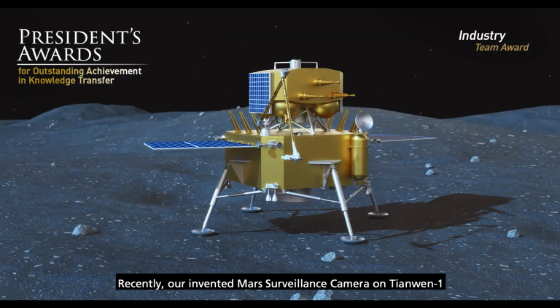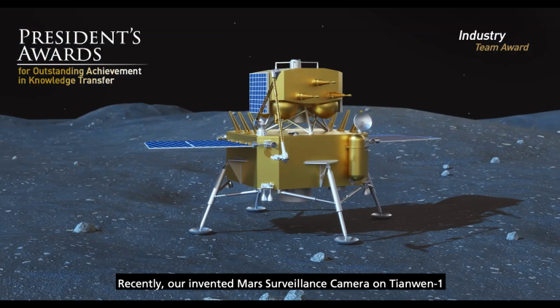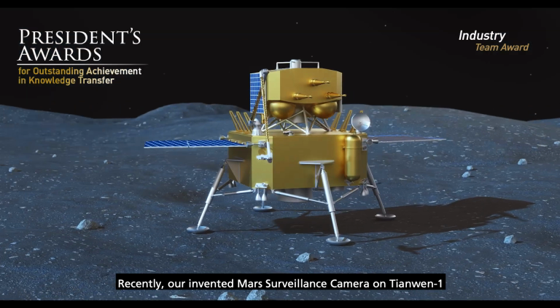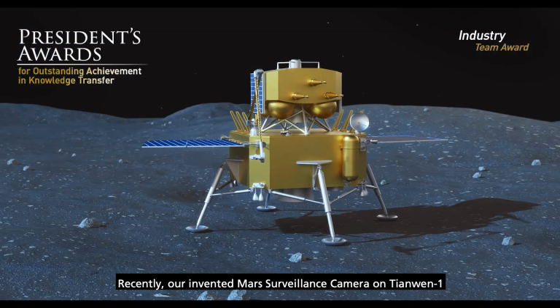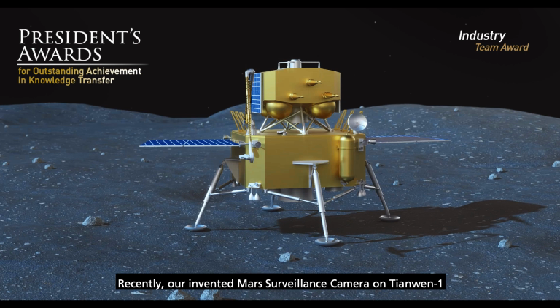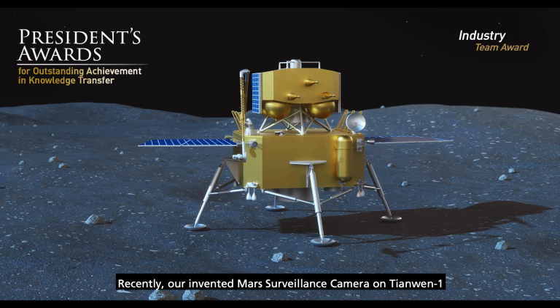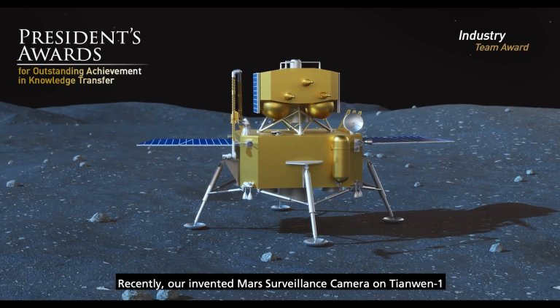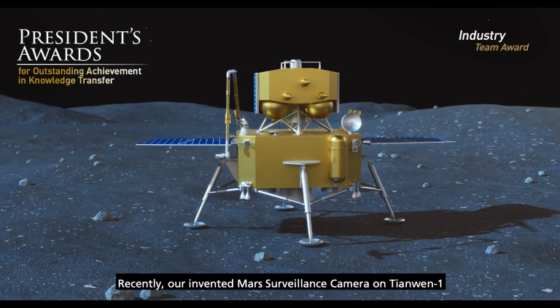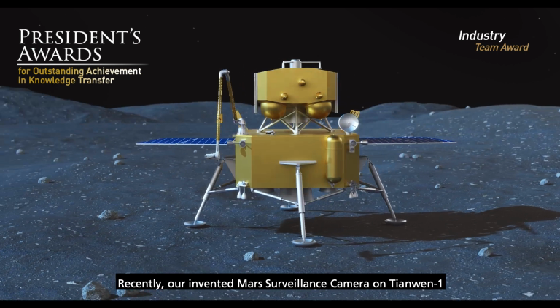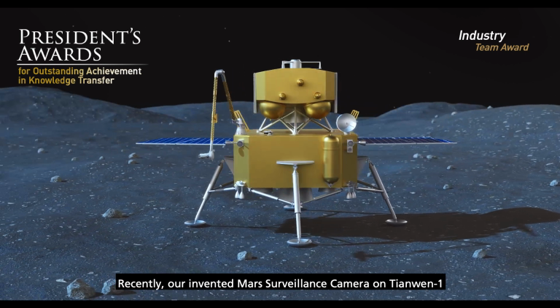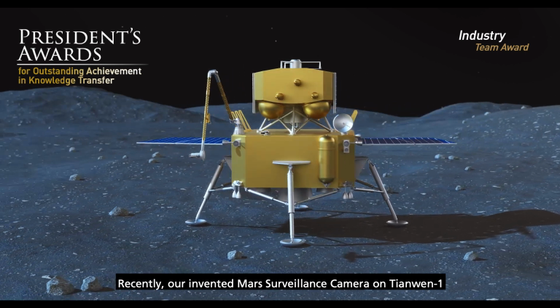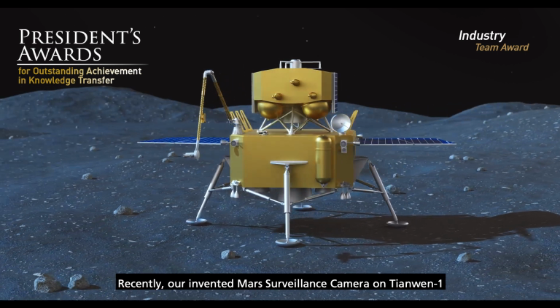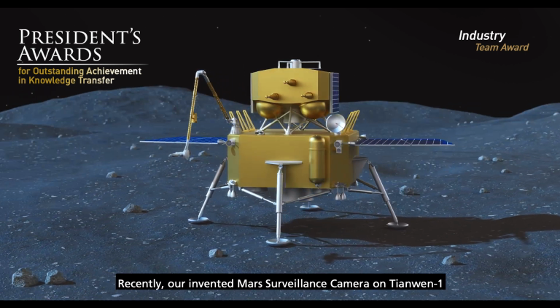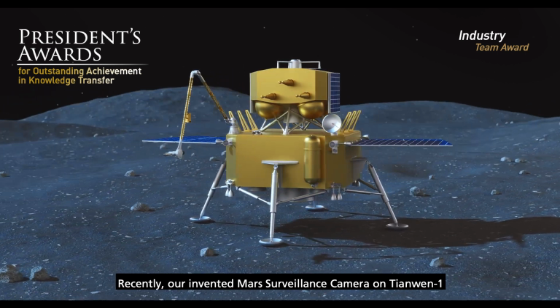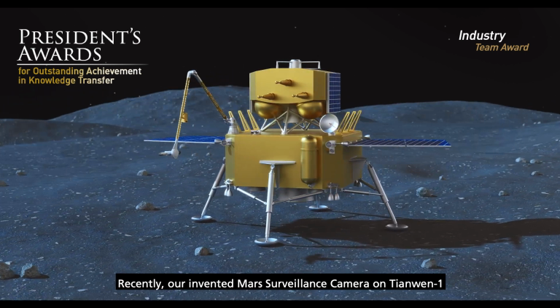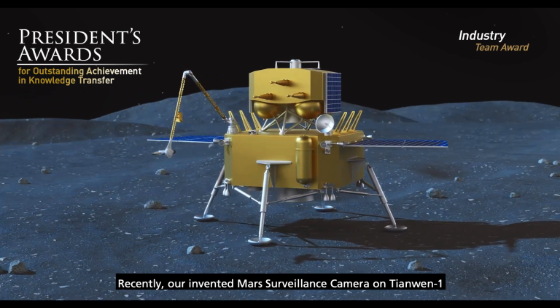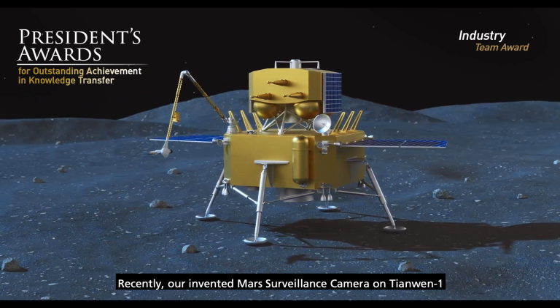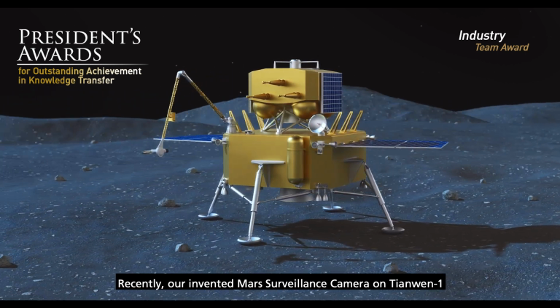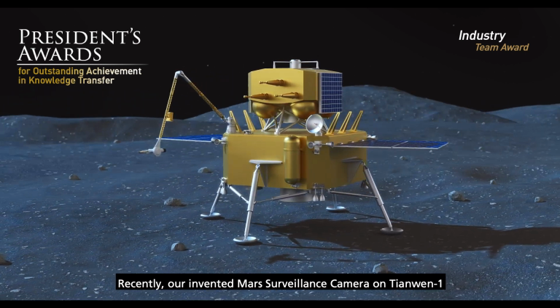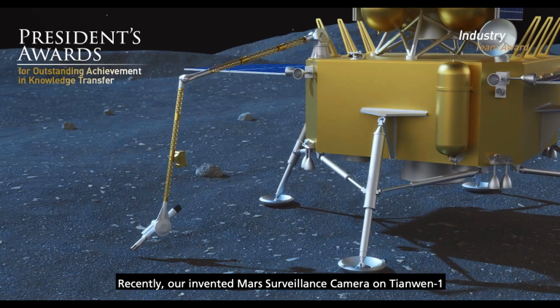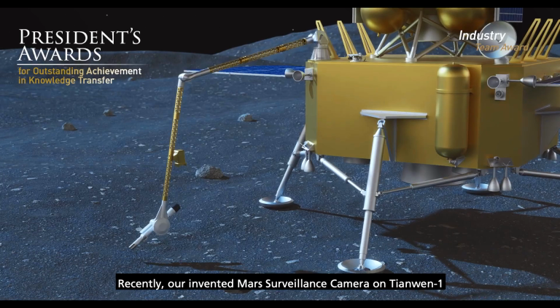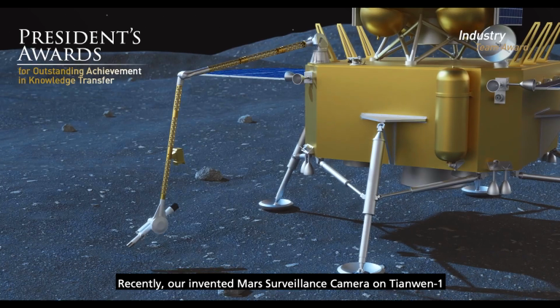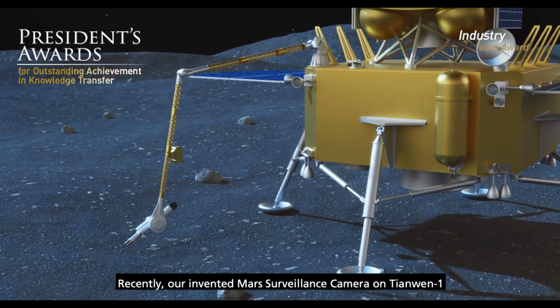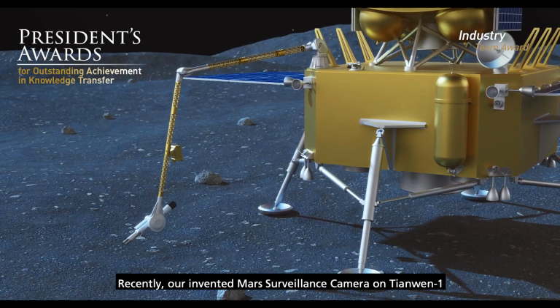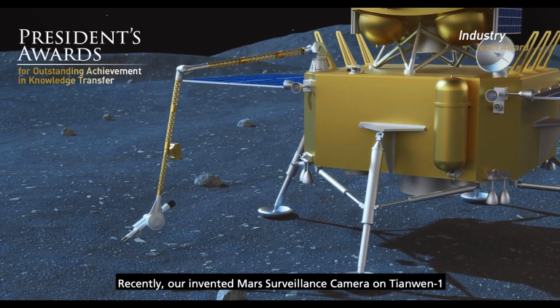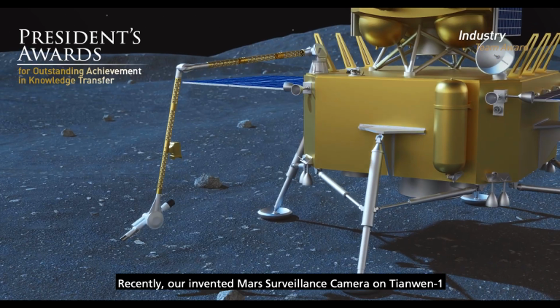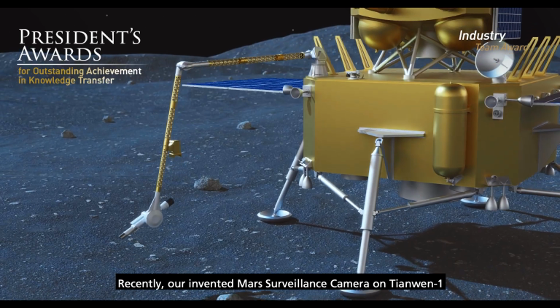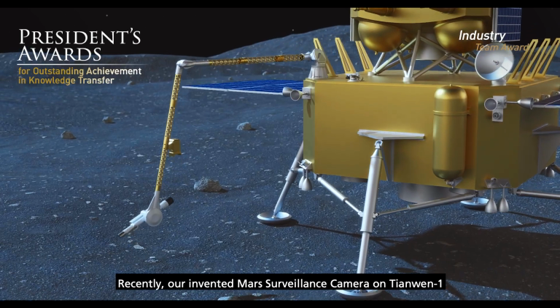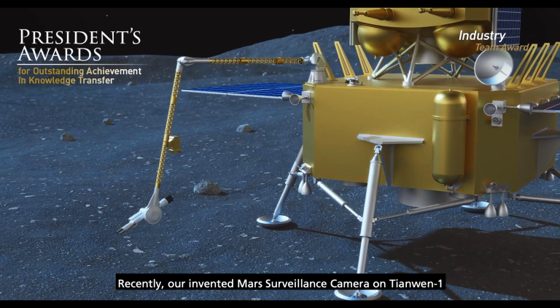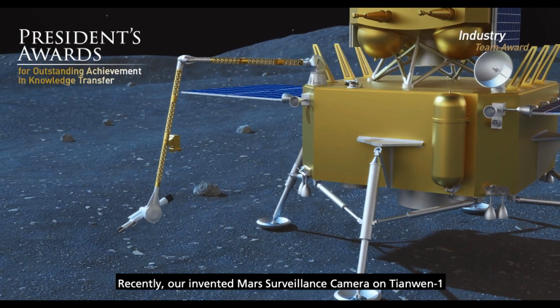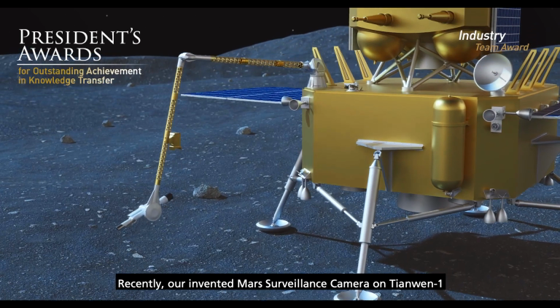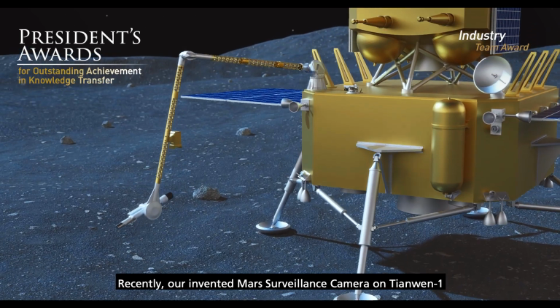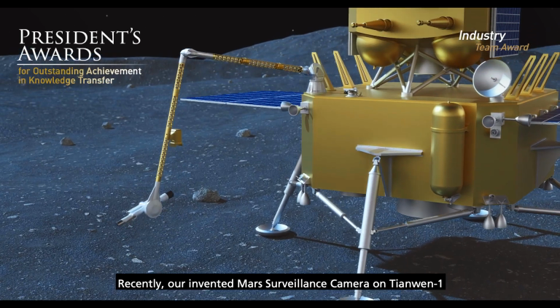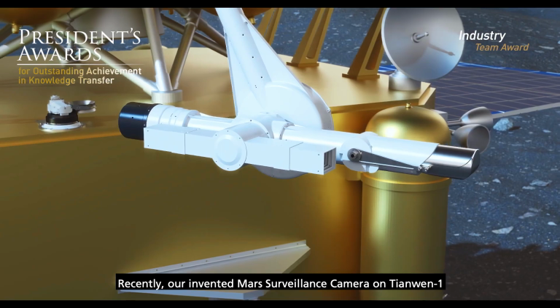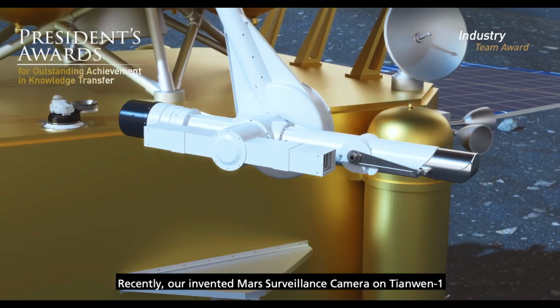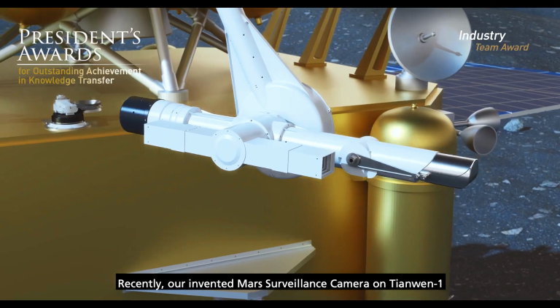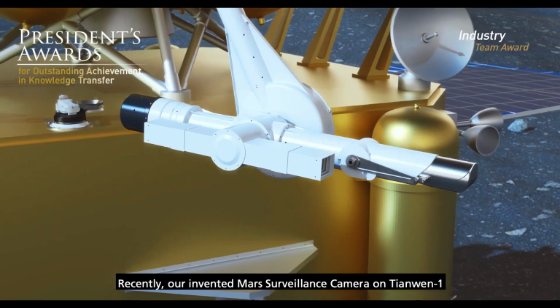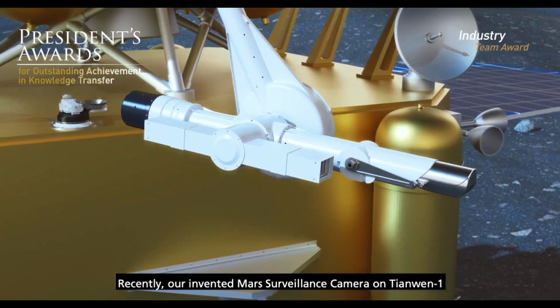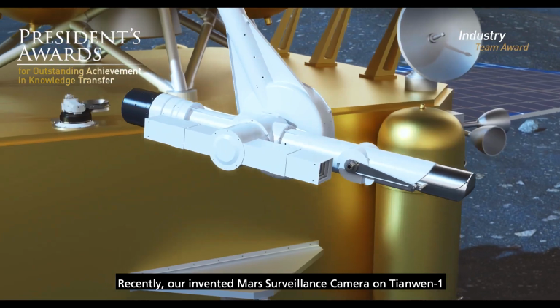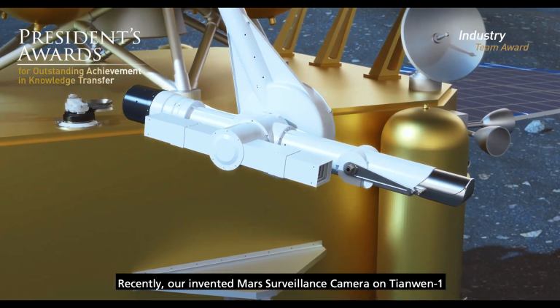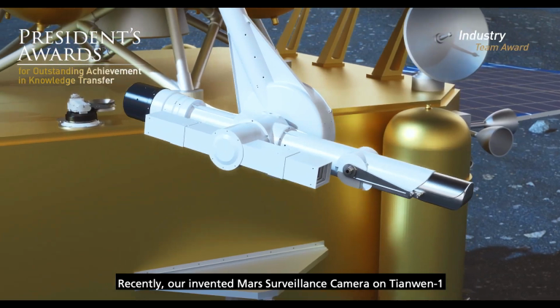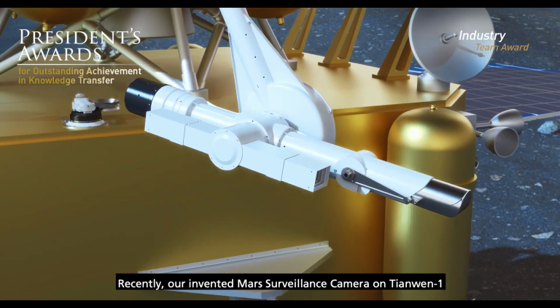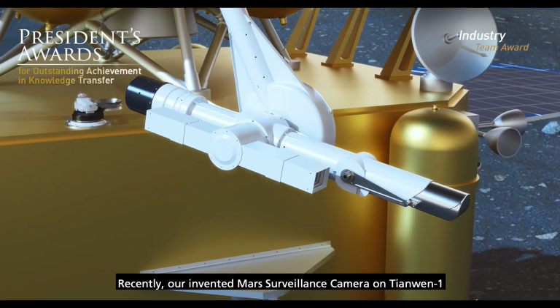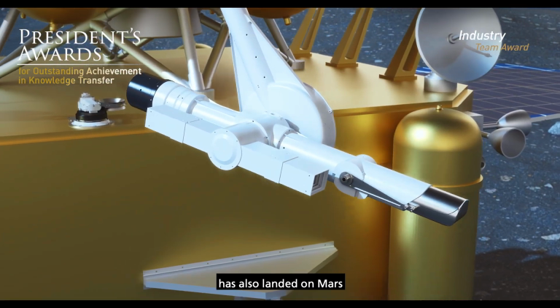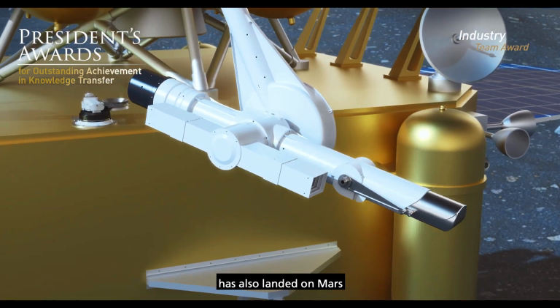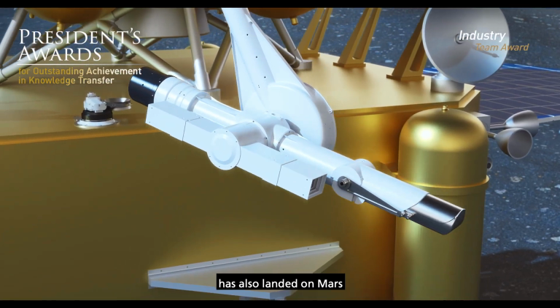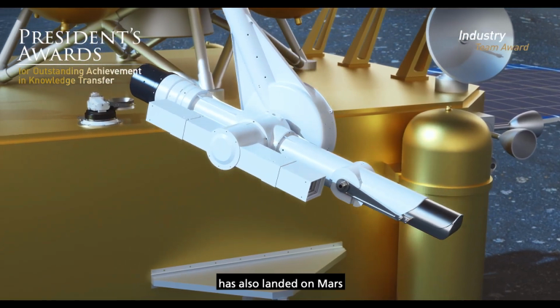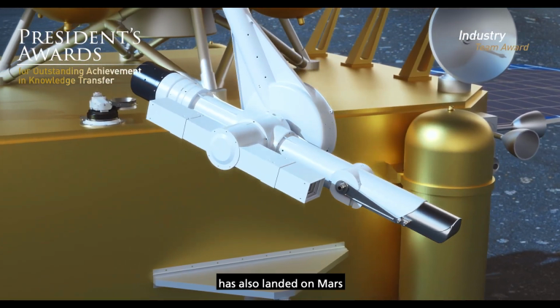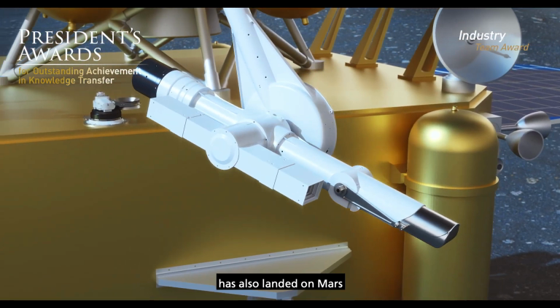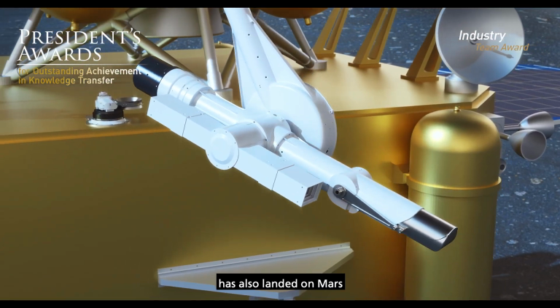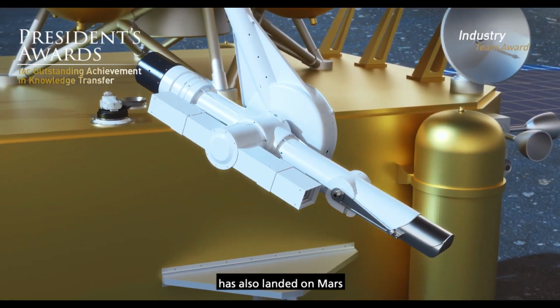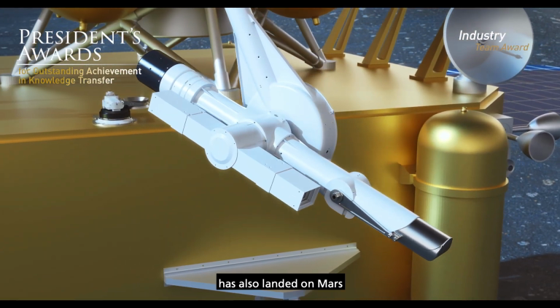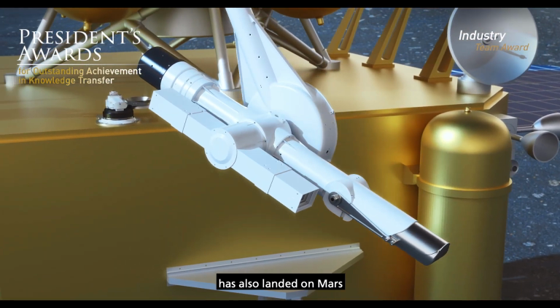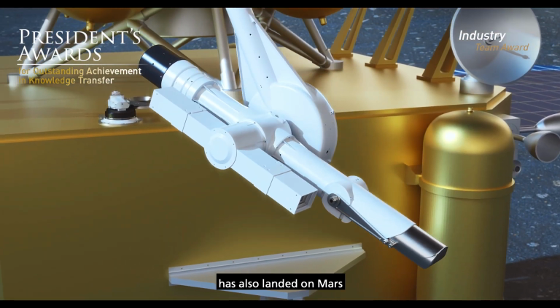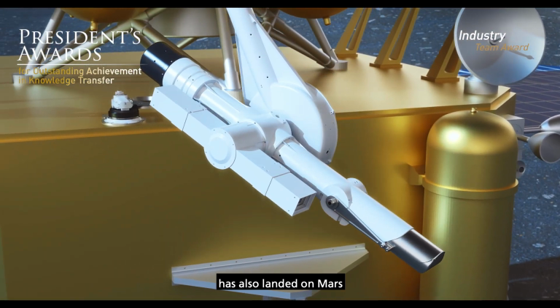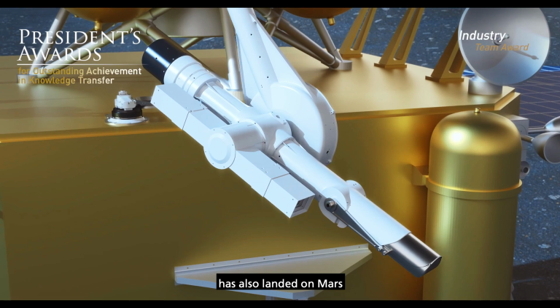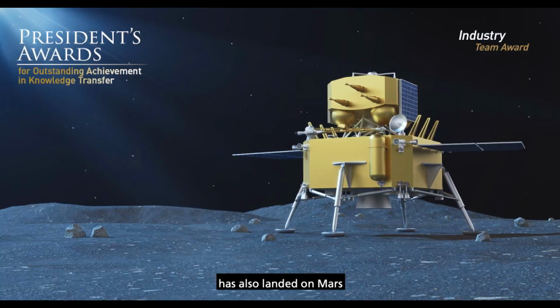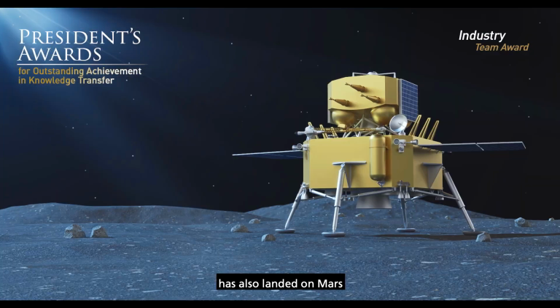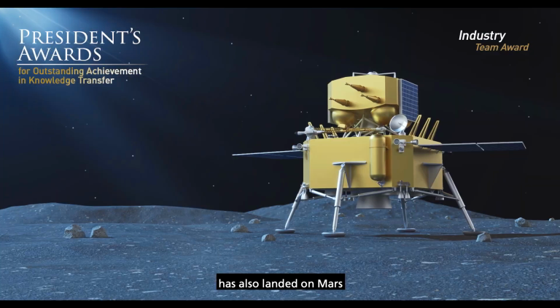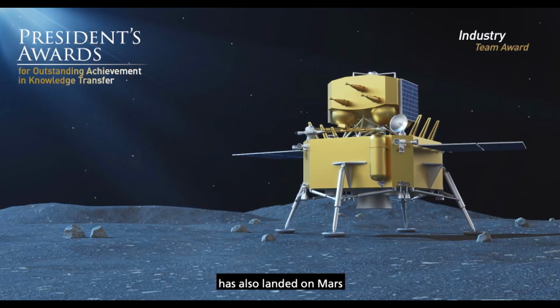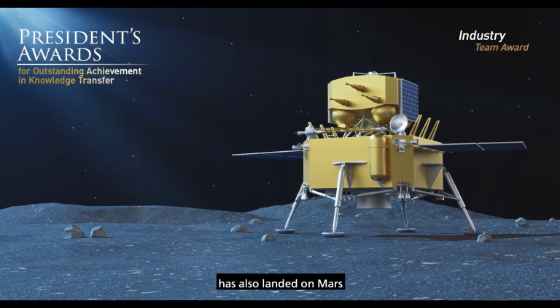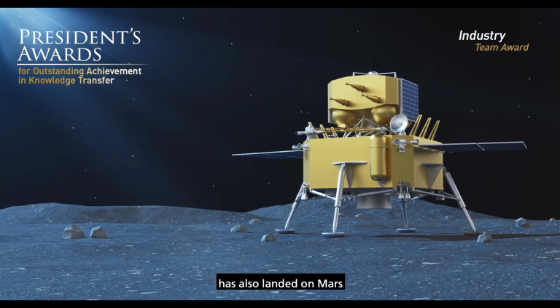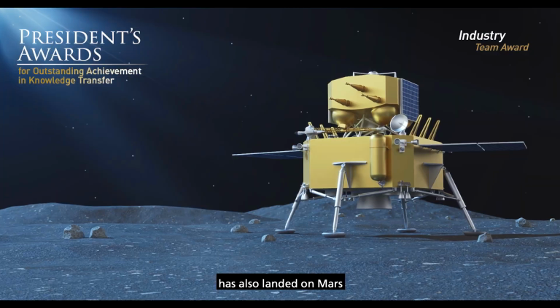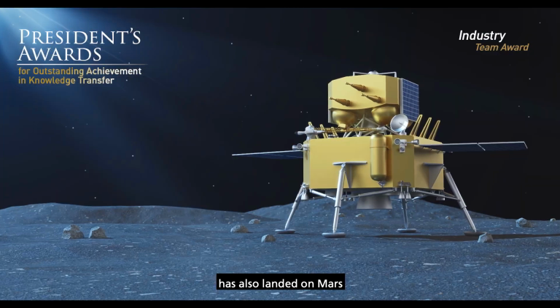Recently, our invented multispectral camera on Tianwen-1 has also landed on Mars.